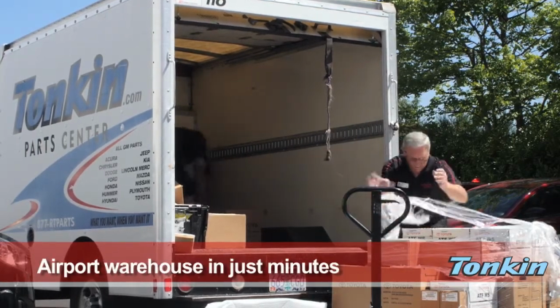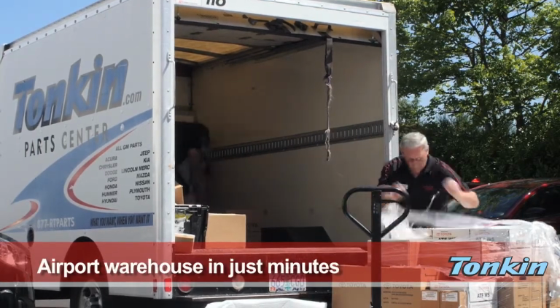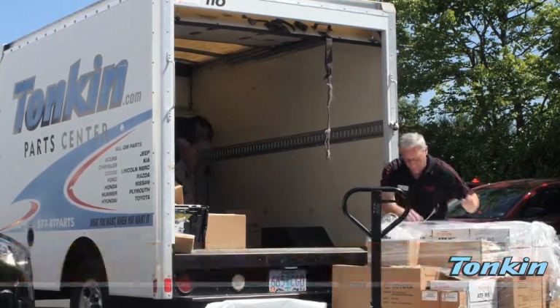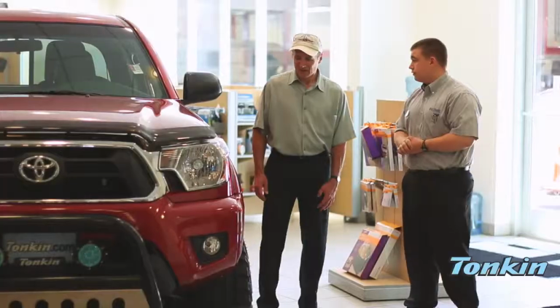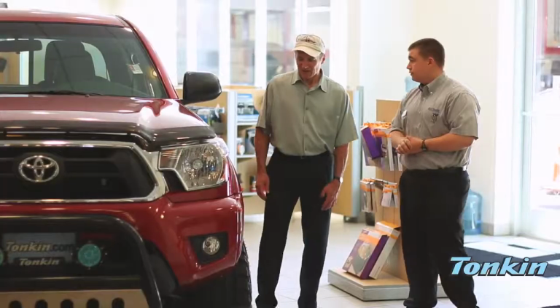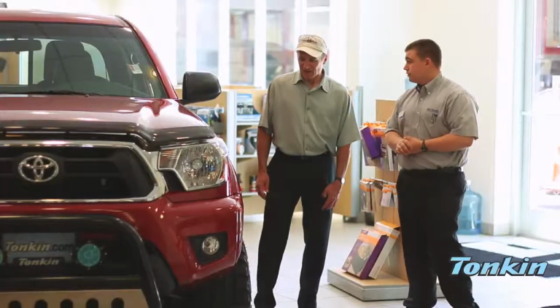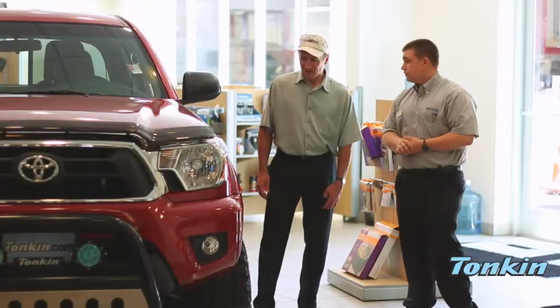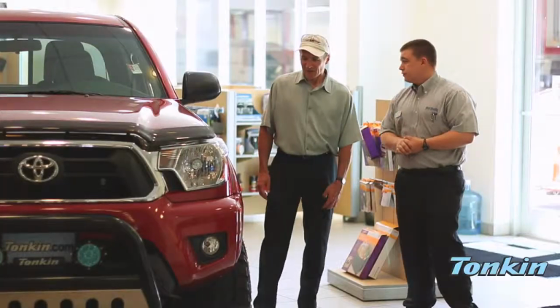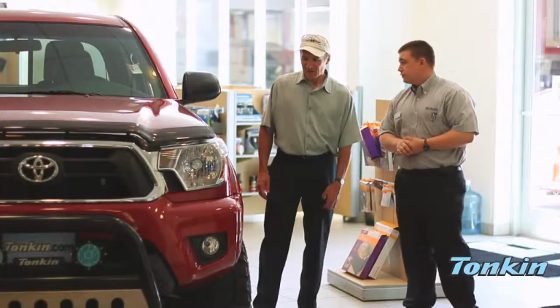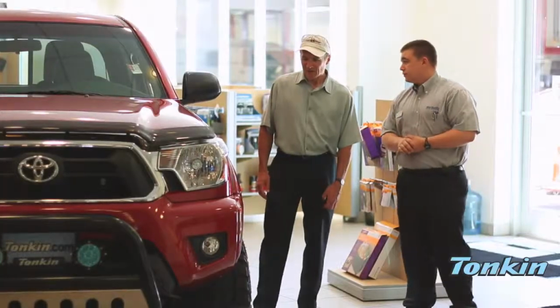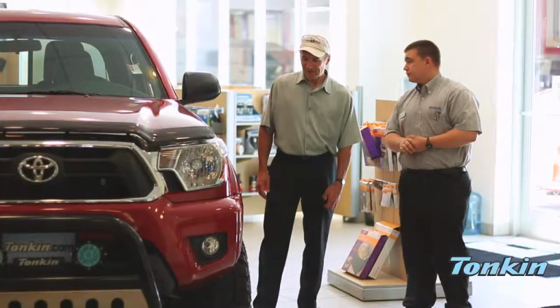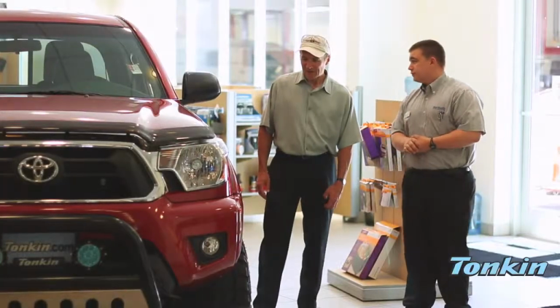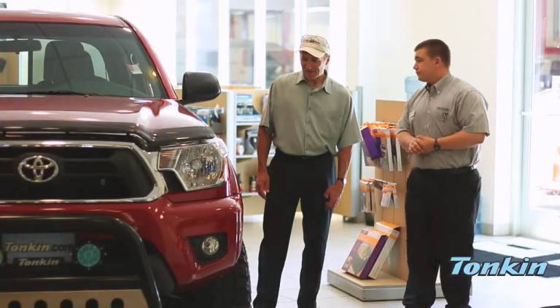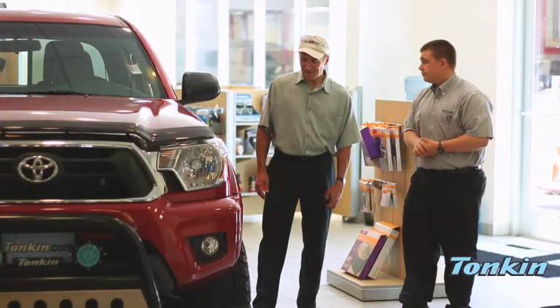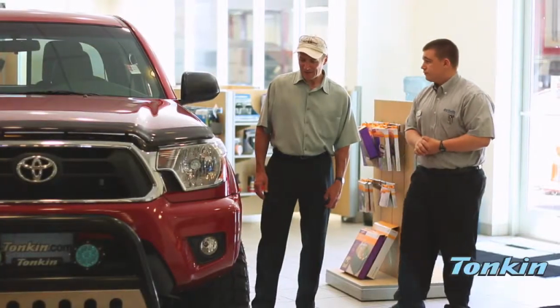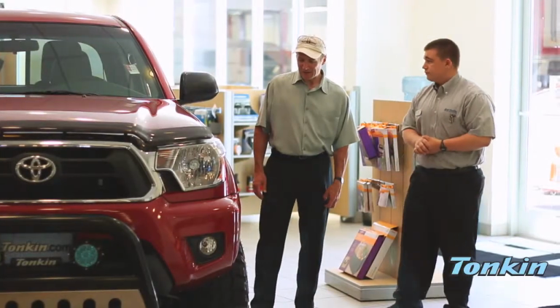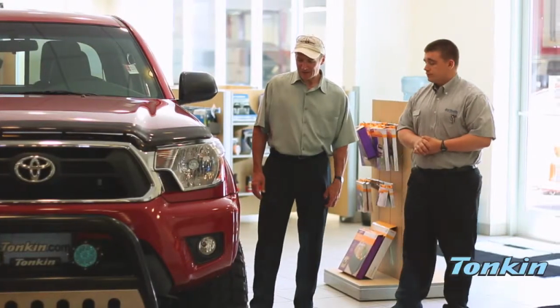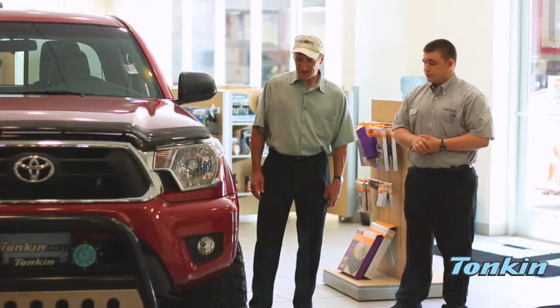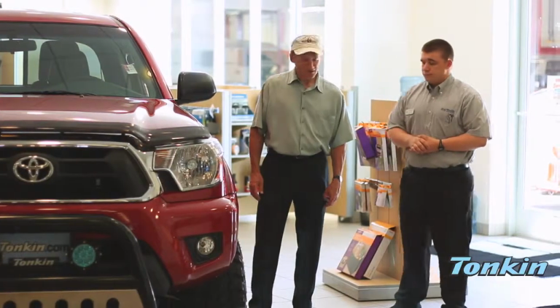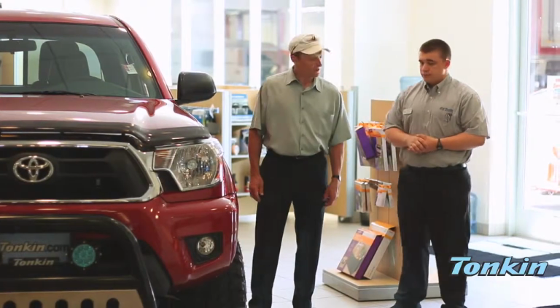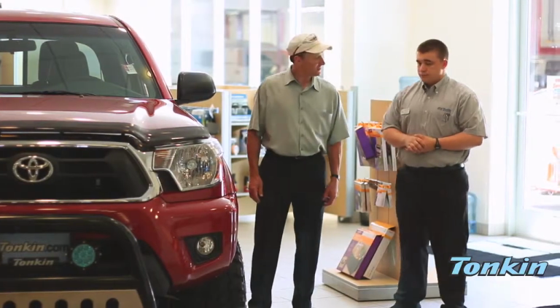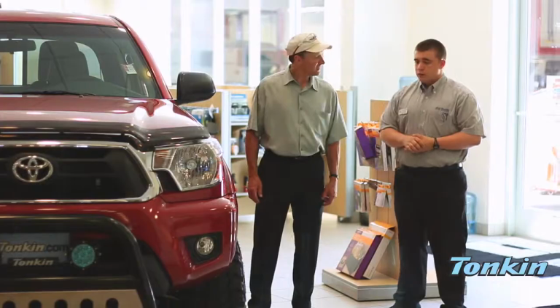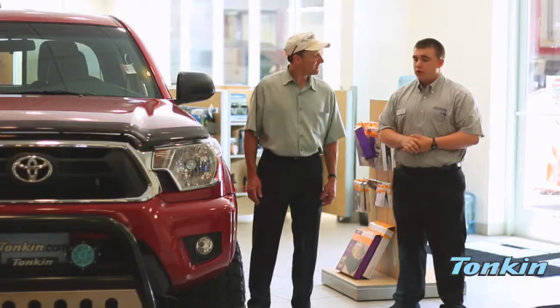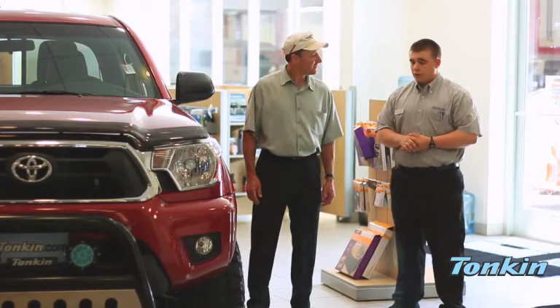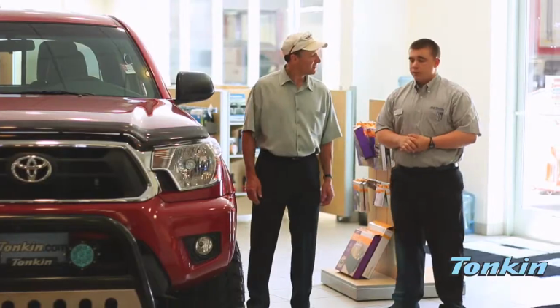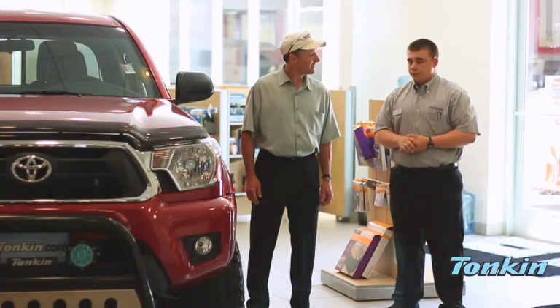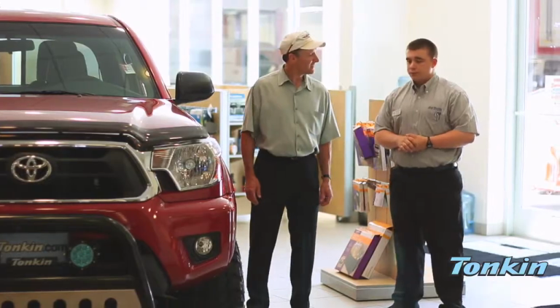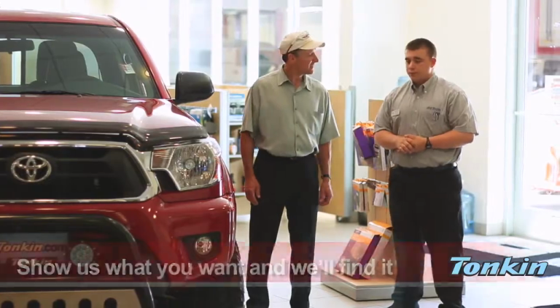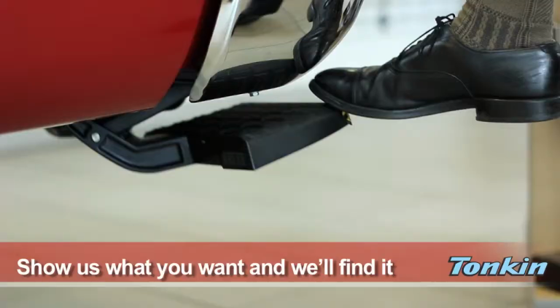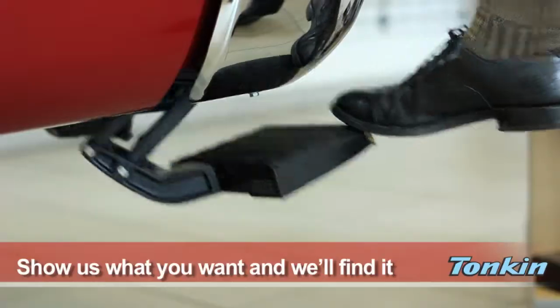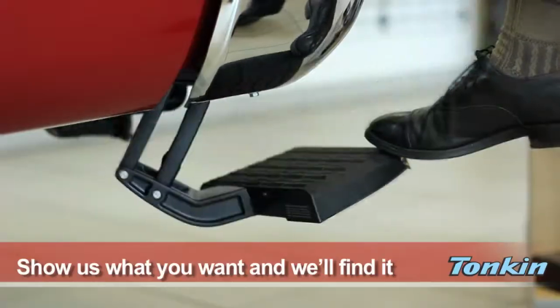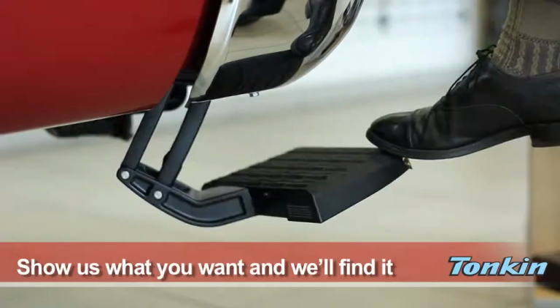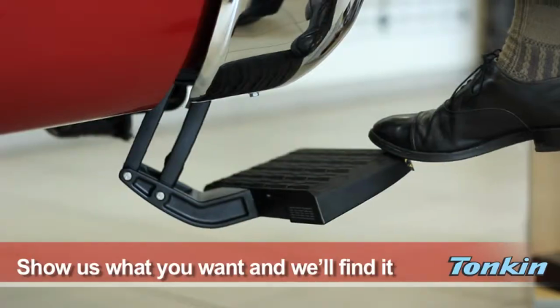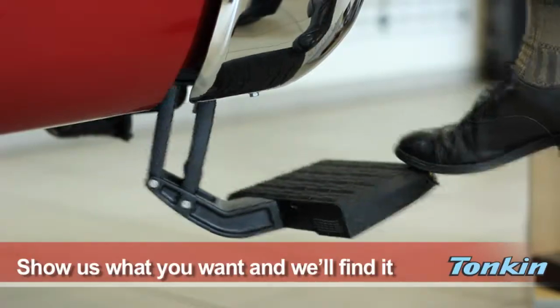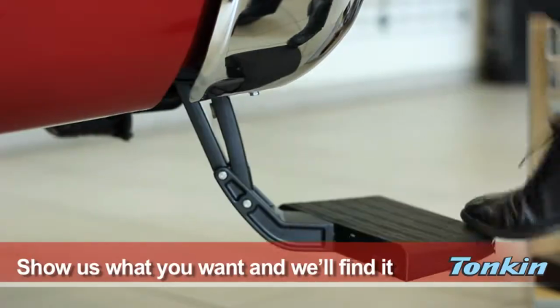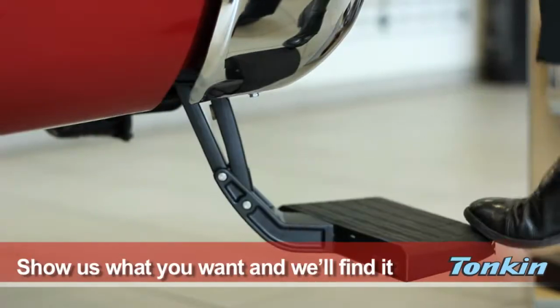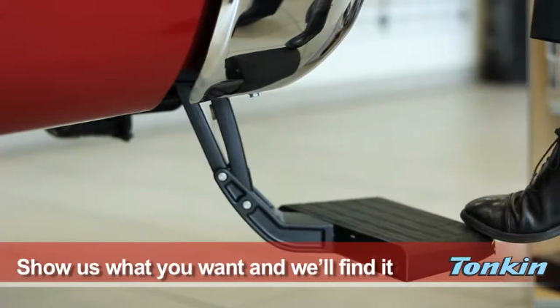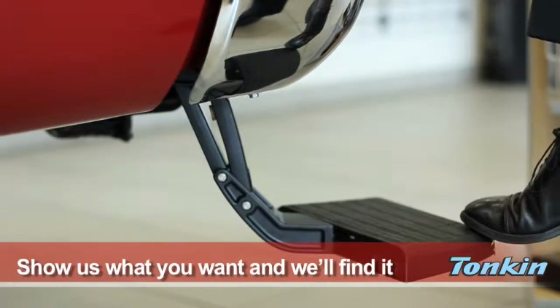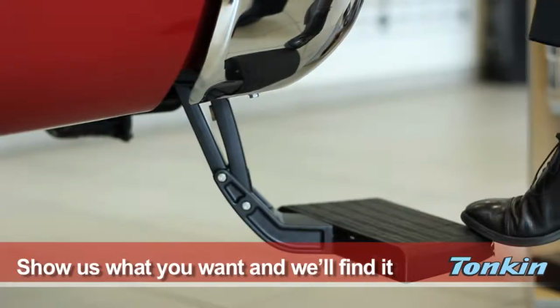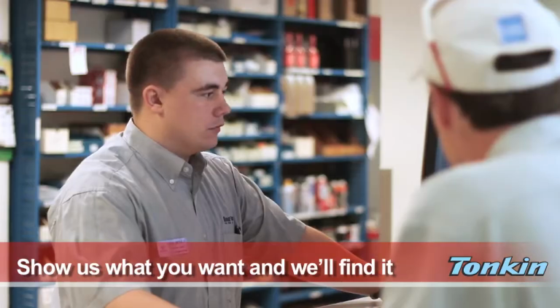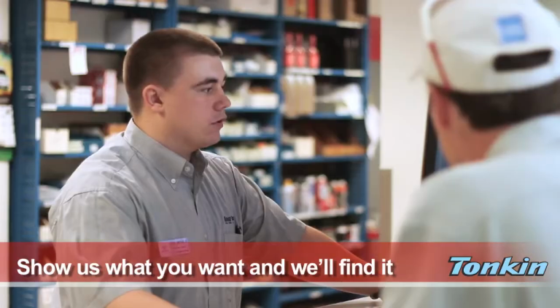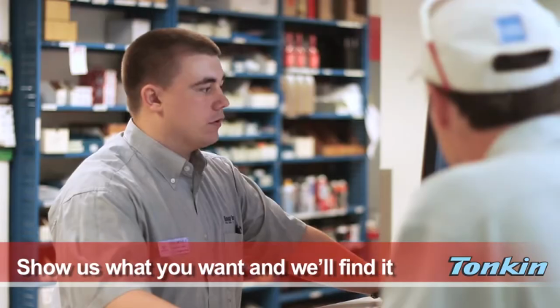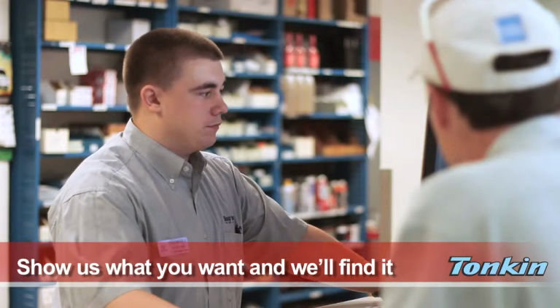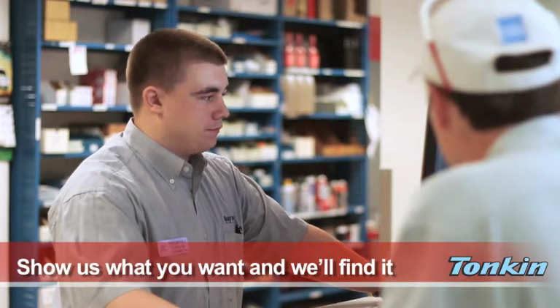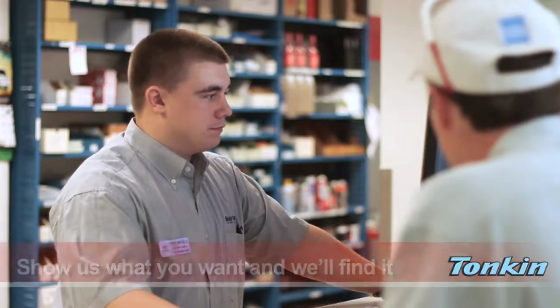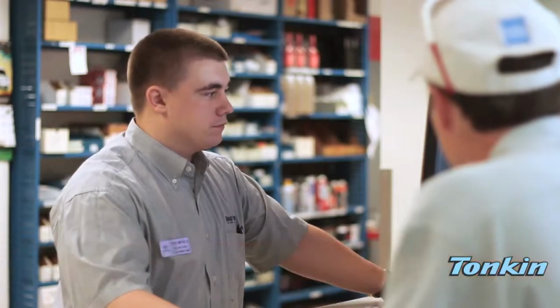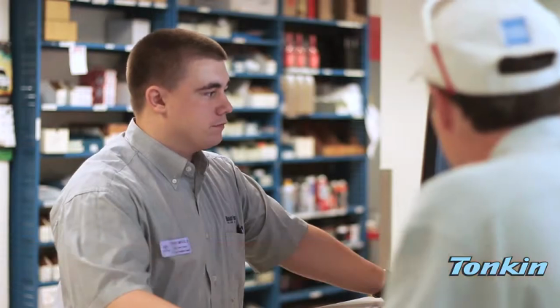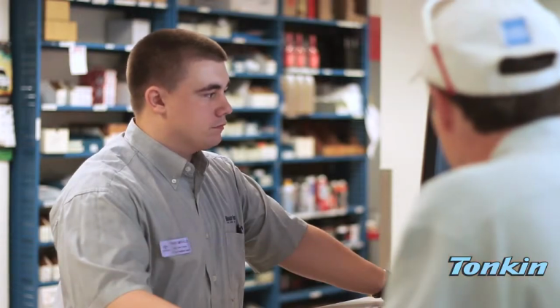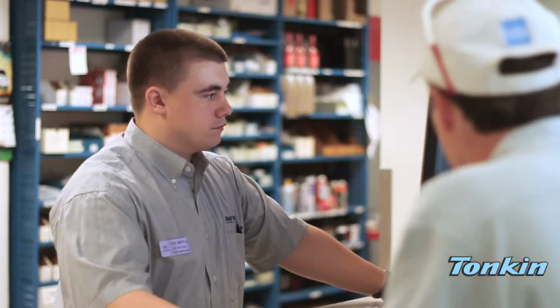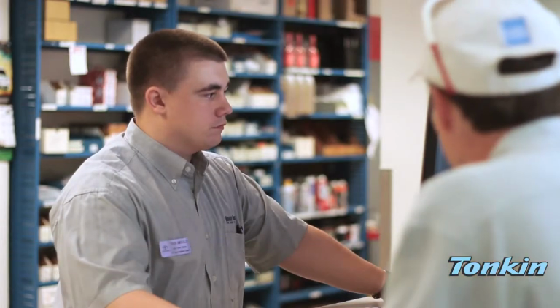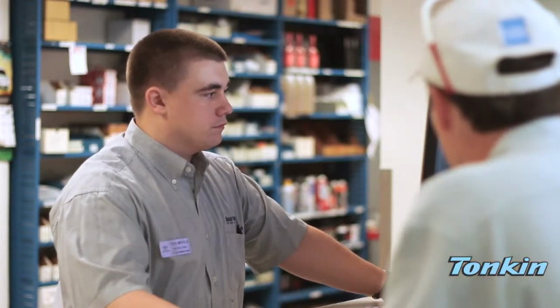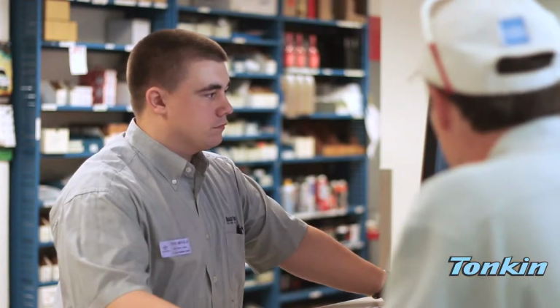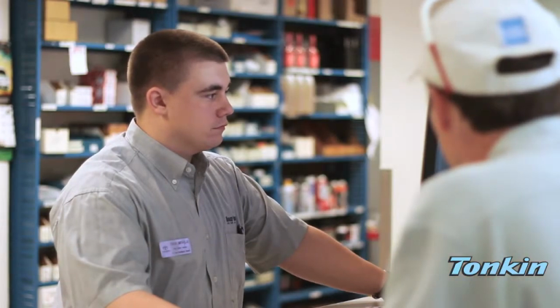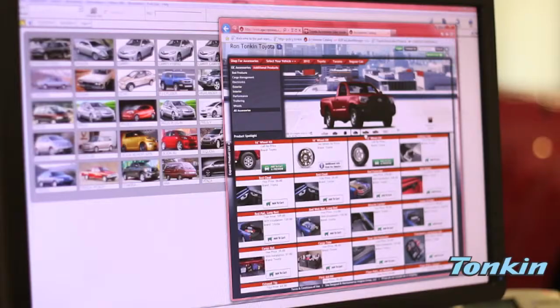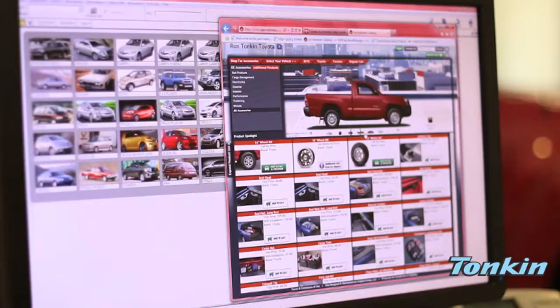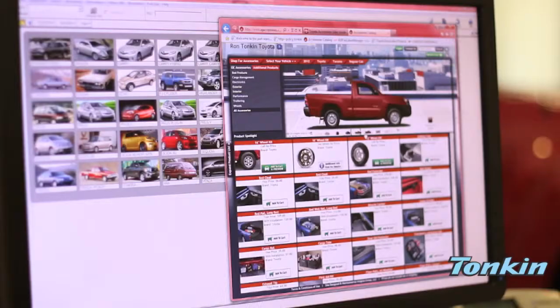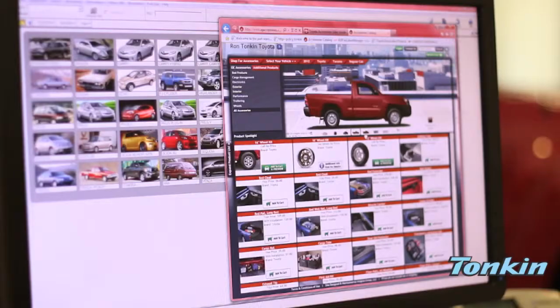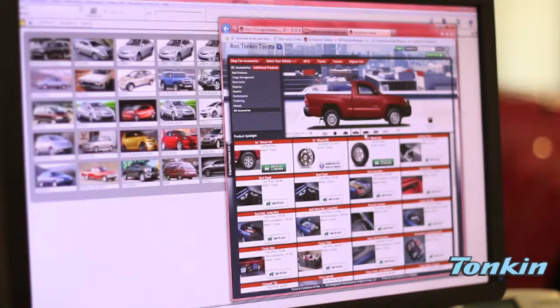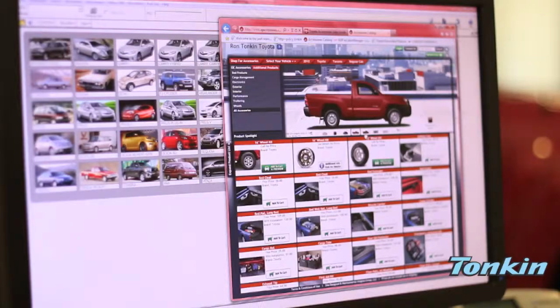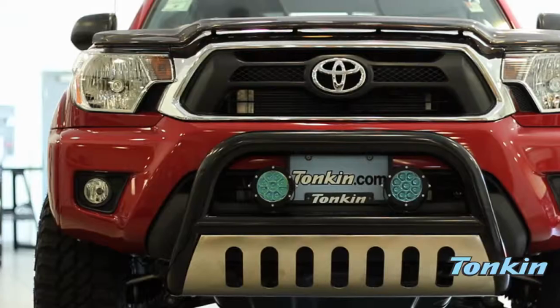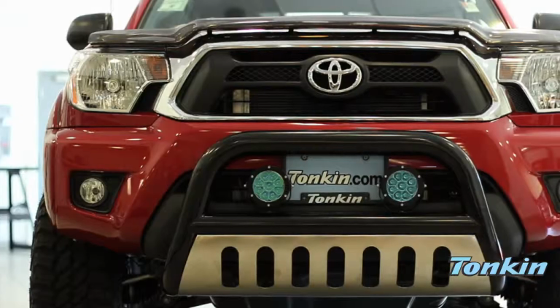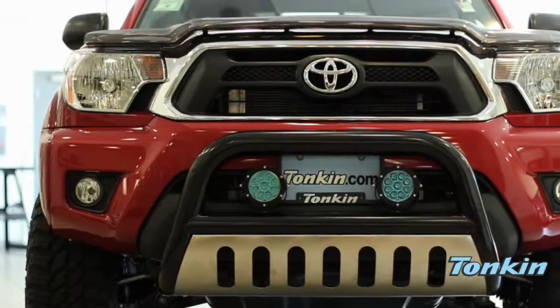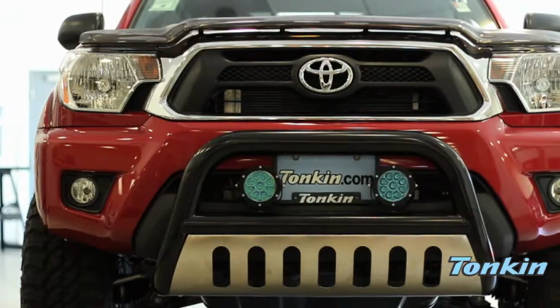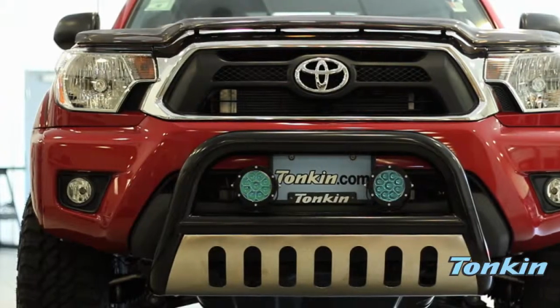Visit one of our parts department experts, show us what you want, and we'll find it. We can trick out your new or pre-owned vehicle.